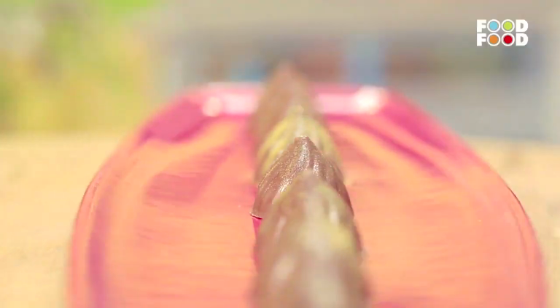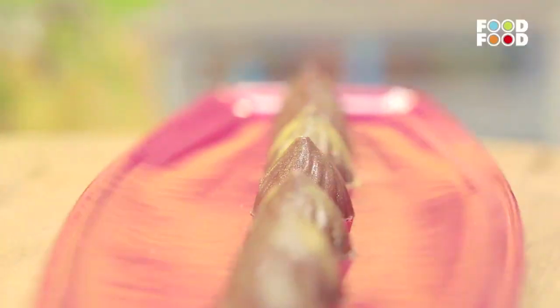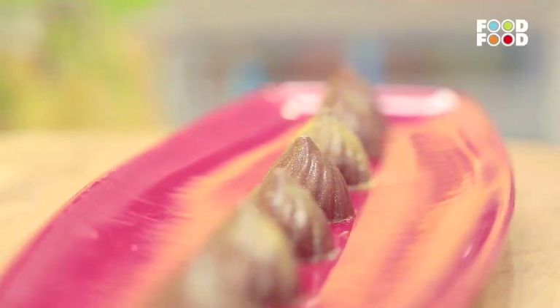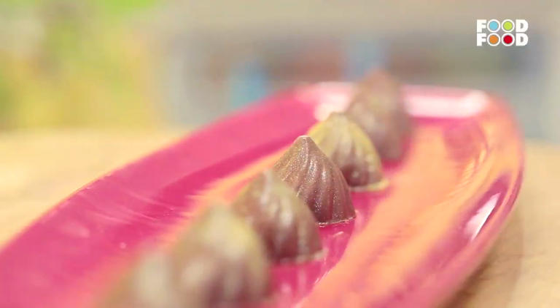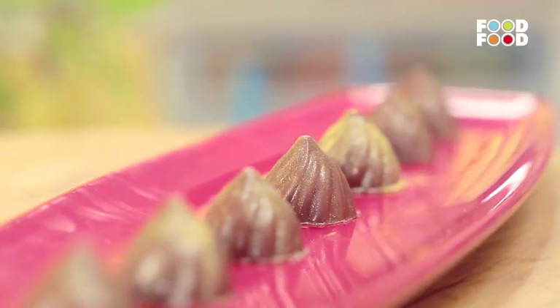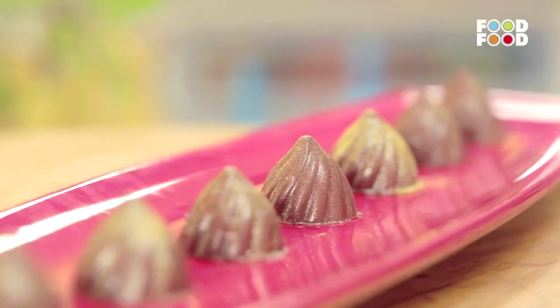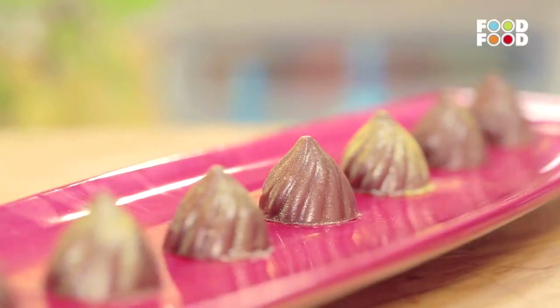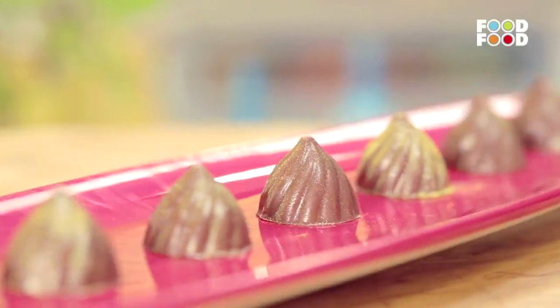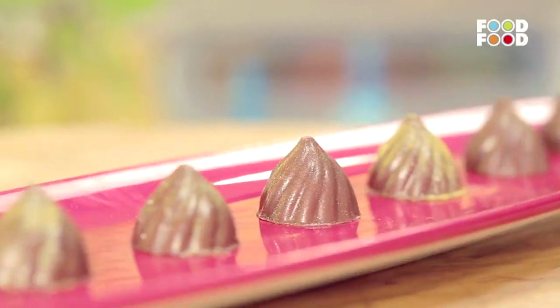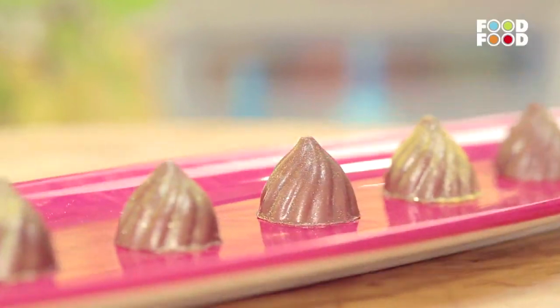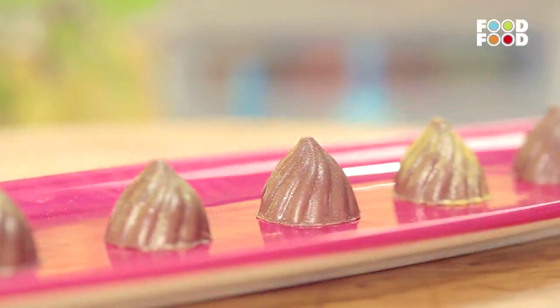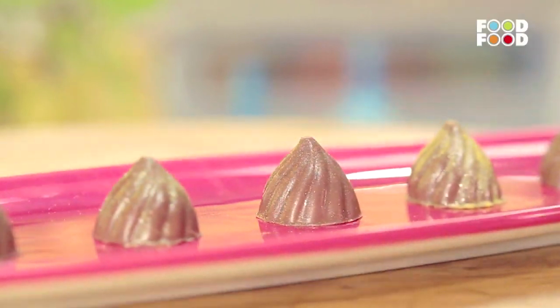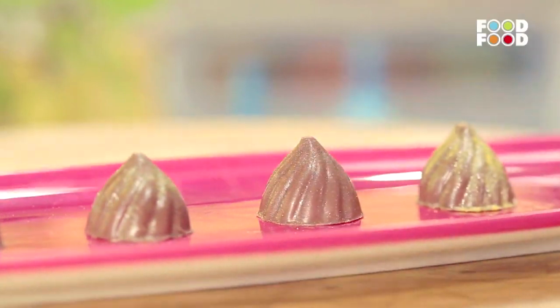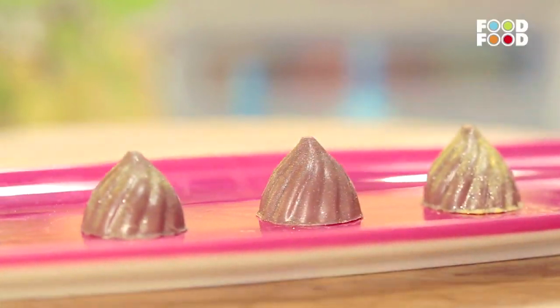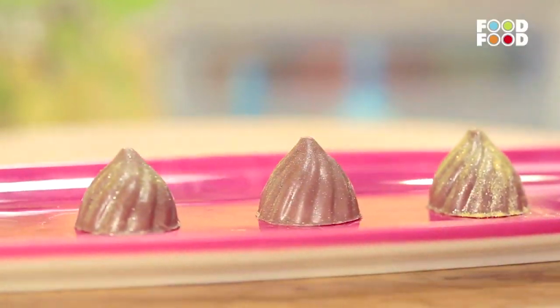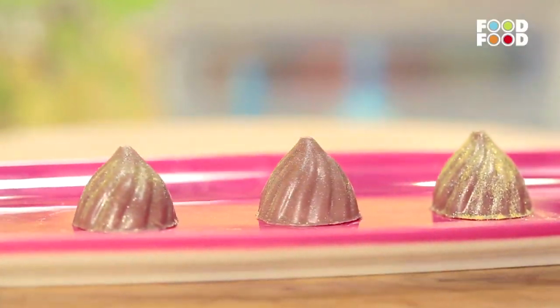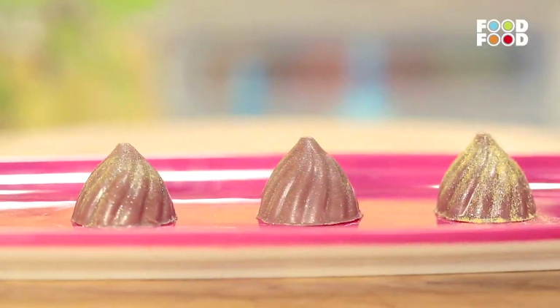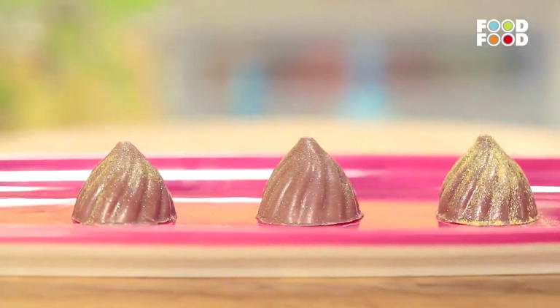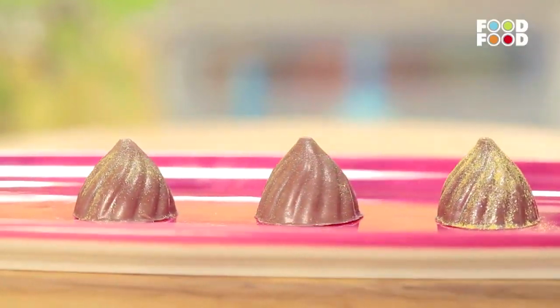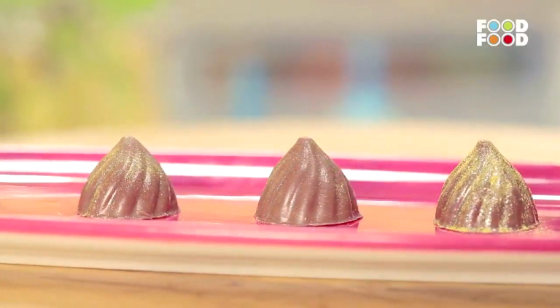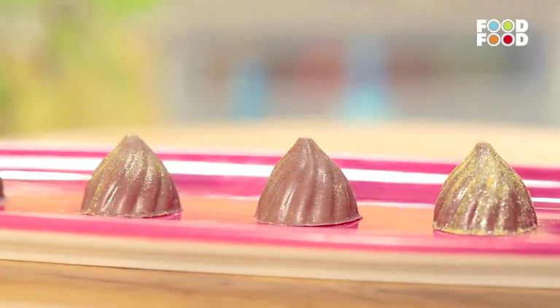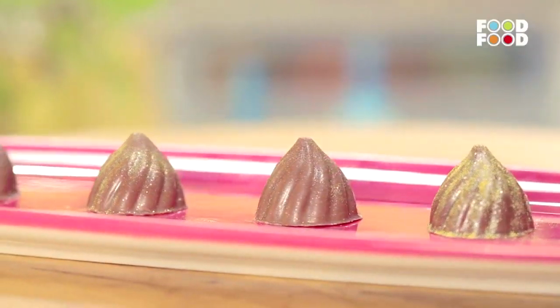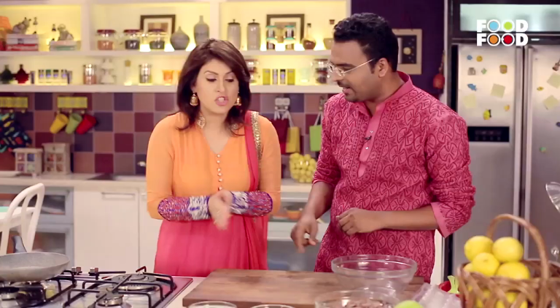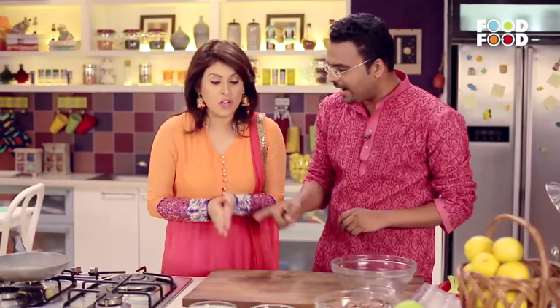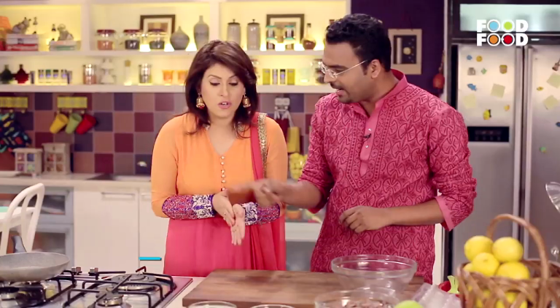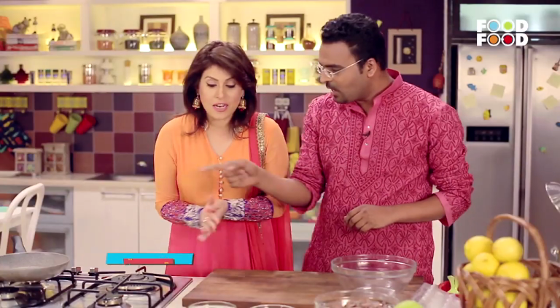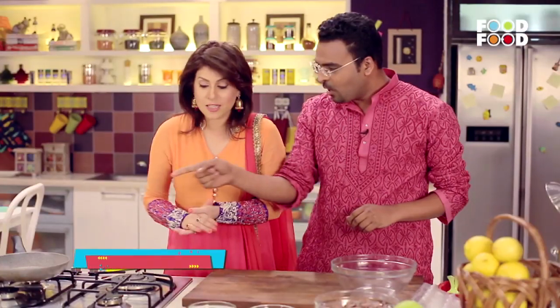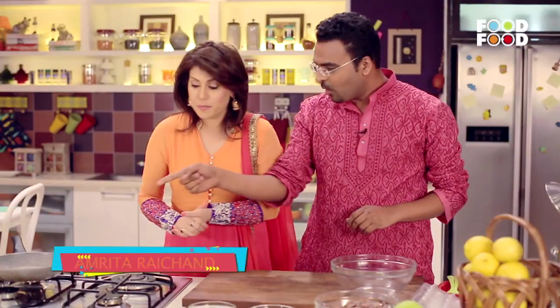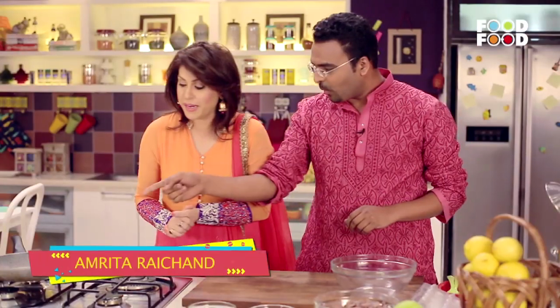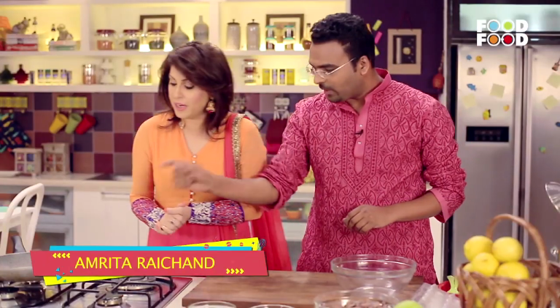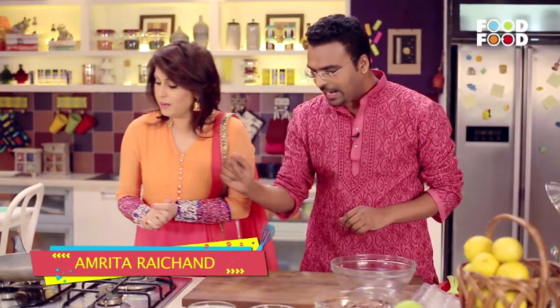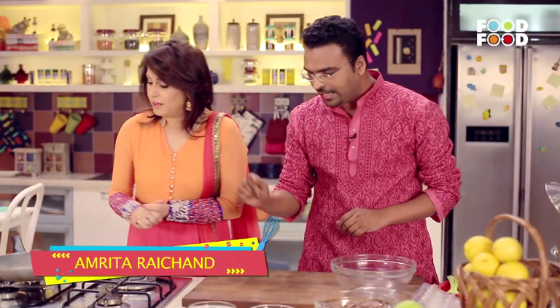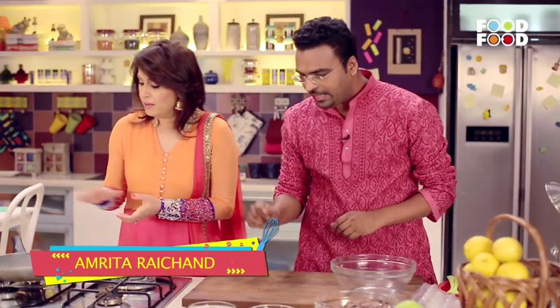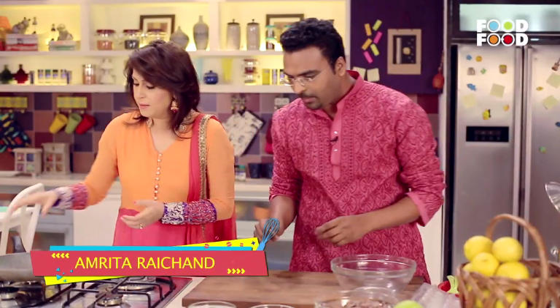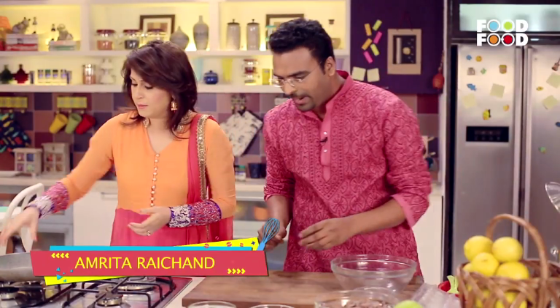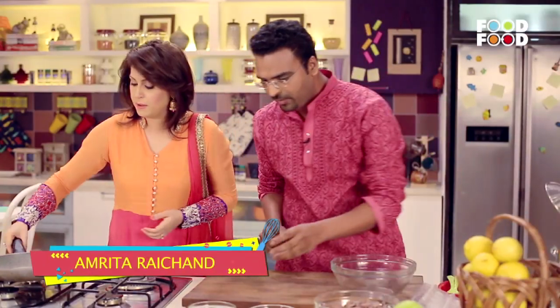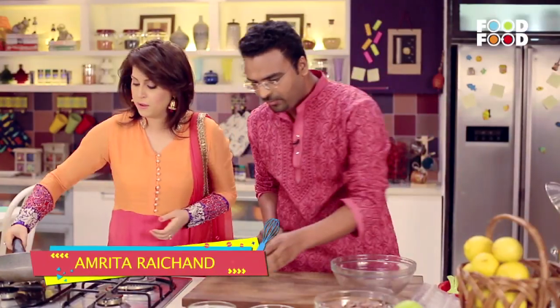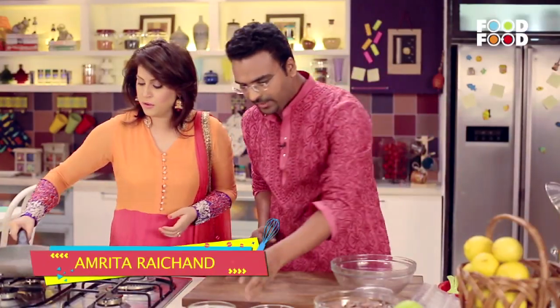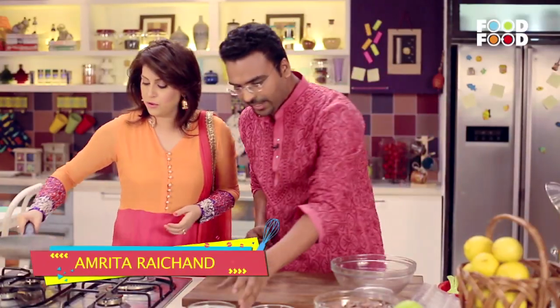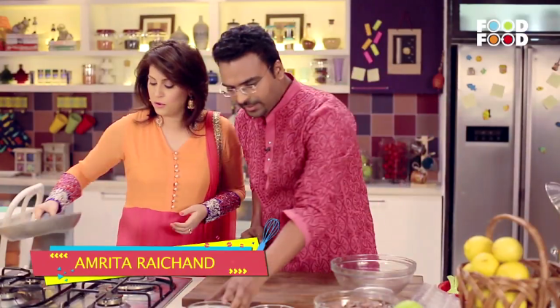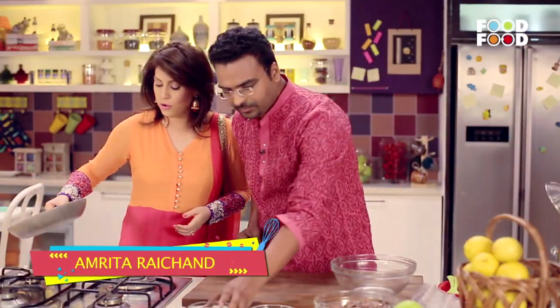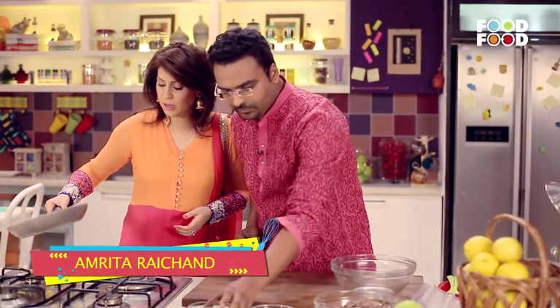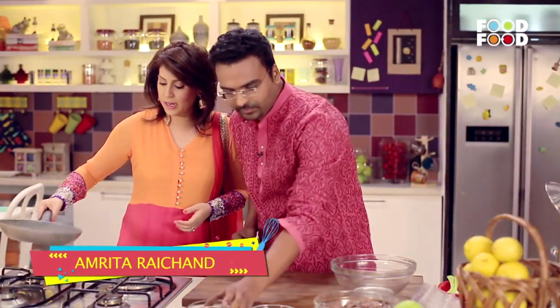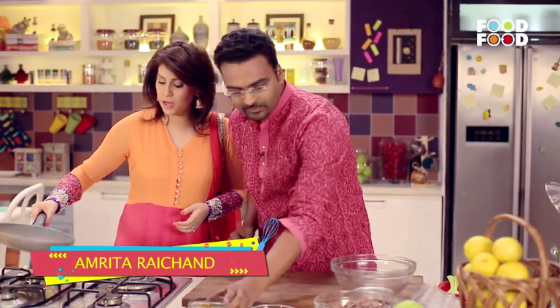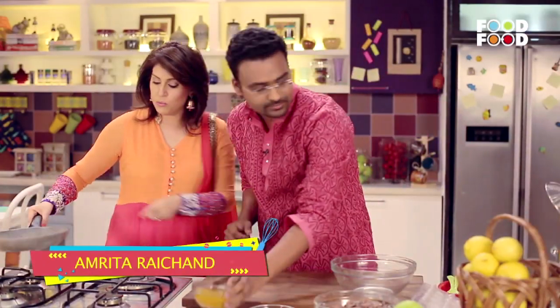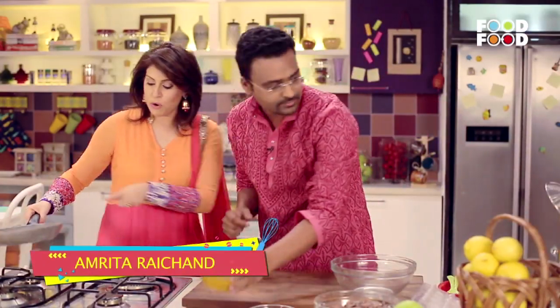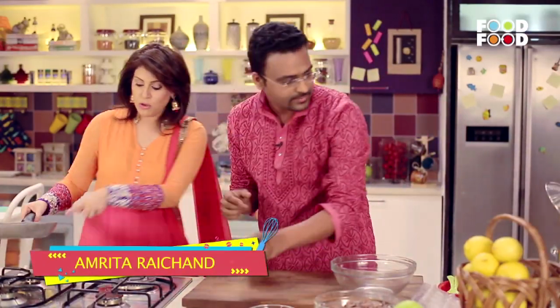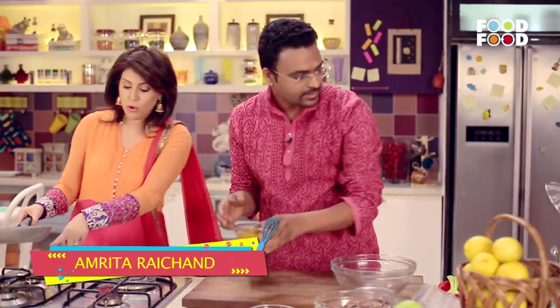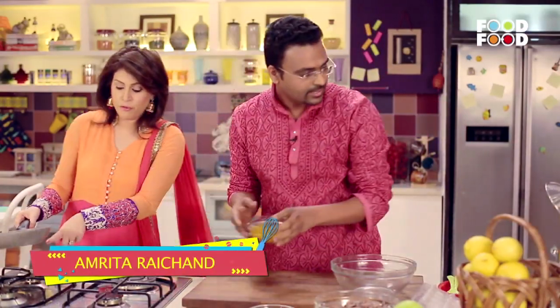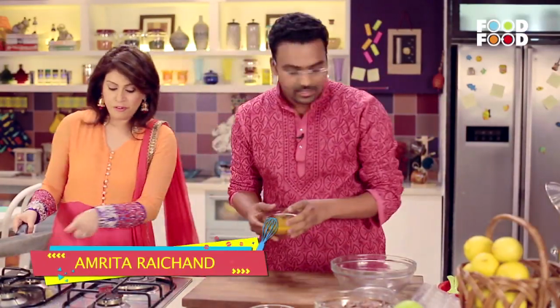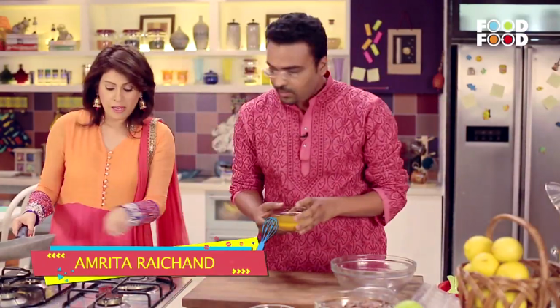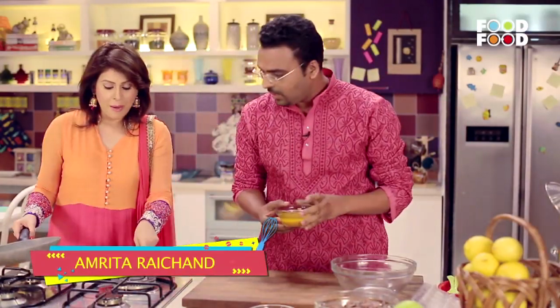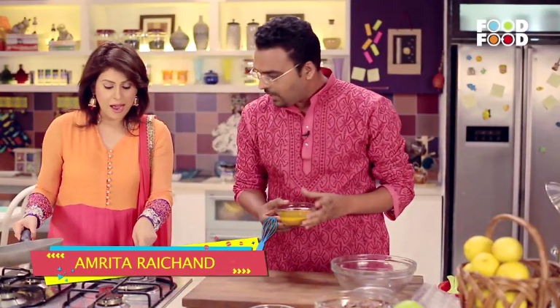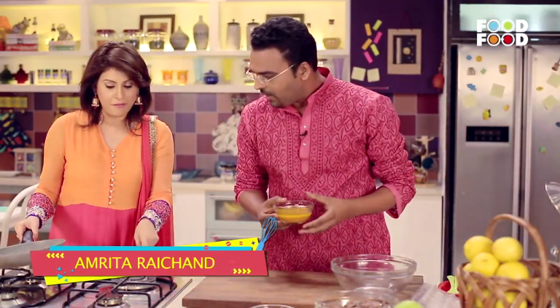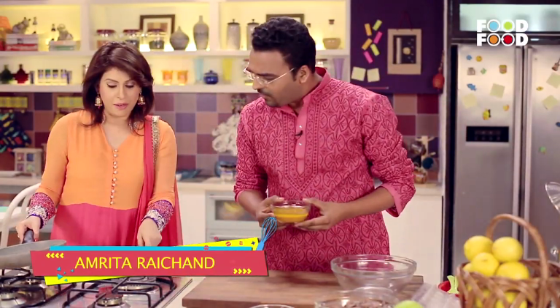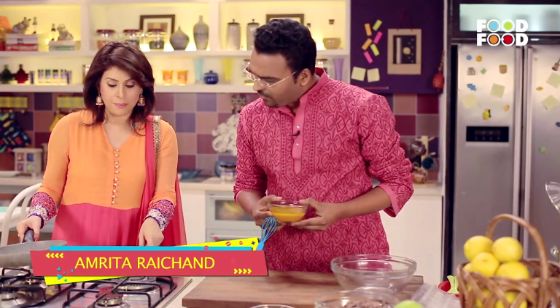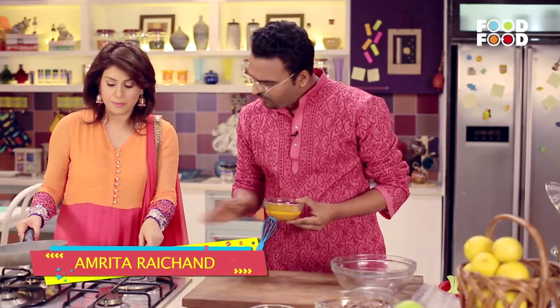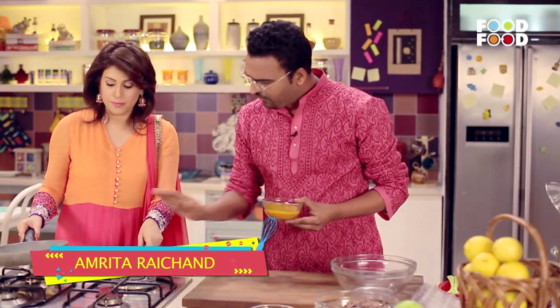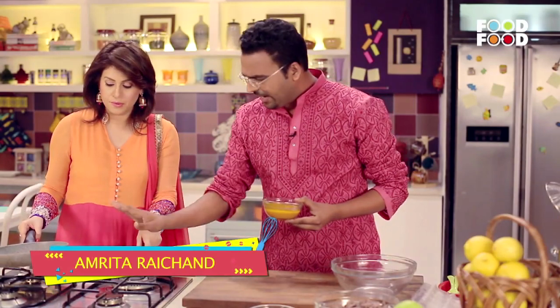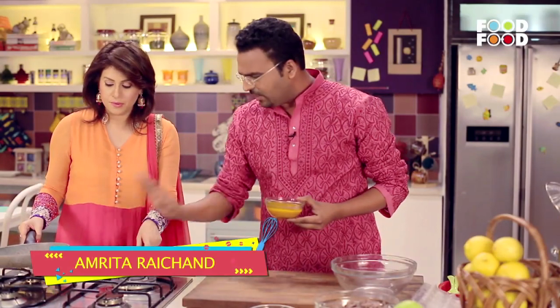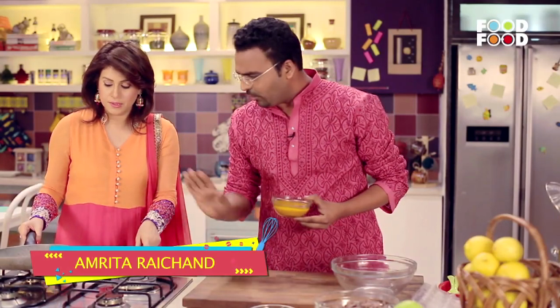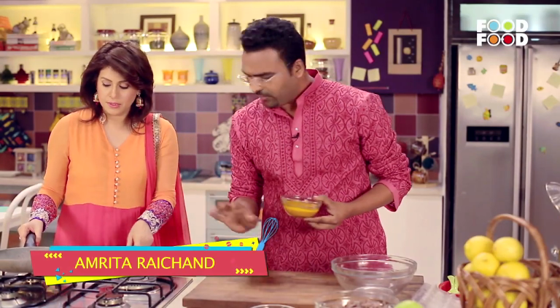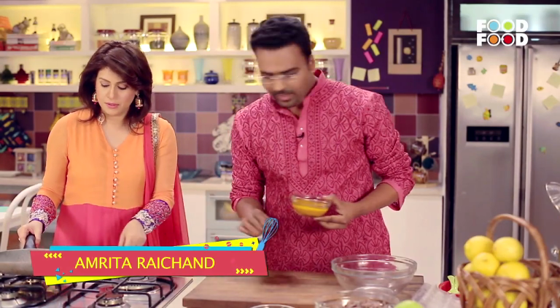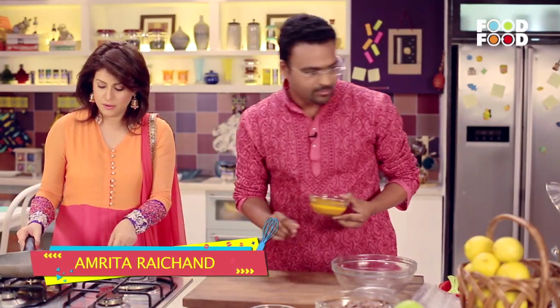Chocolate modak with mango filling. Let's begin. I'll need a pan for that. You want low flame or high flame? Very low flame.